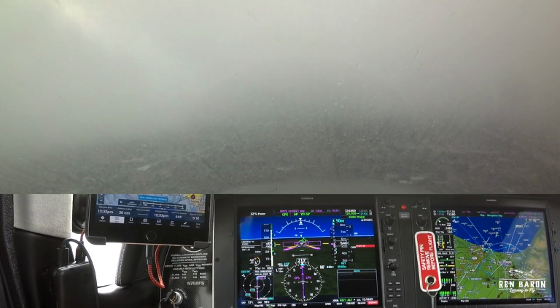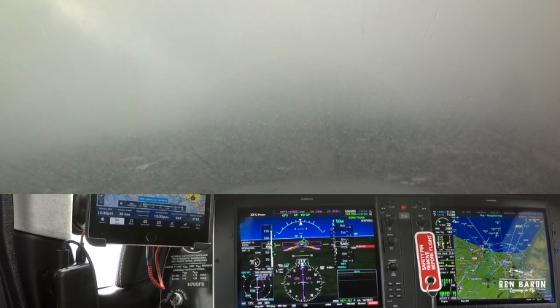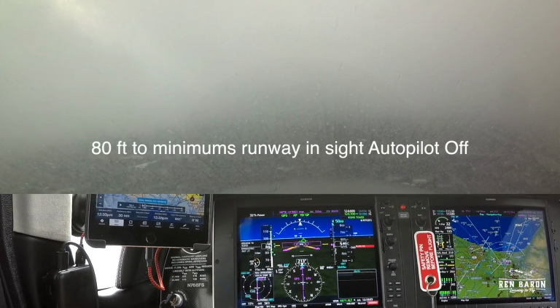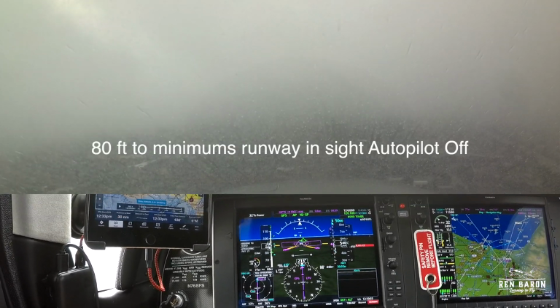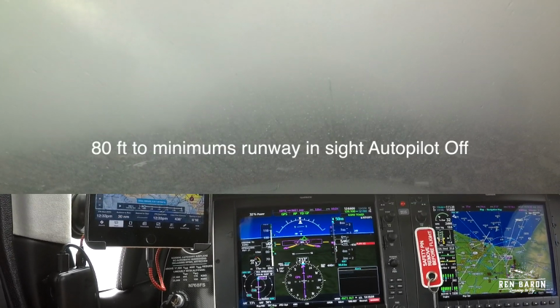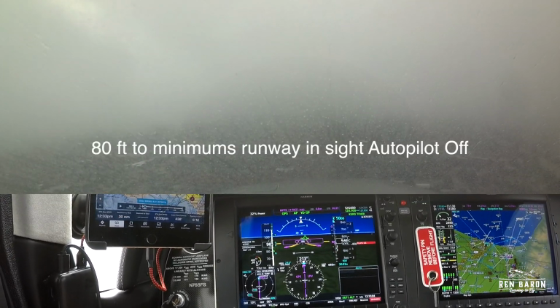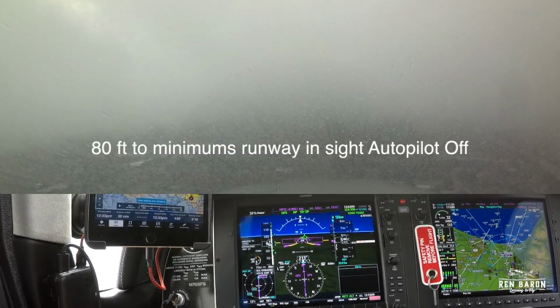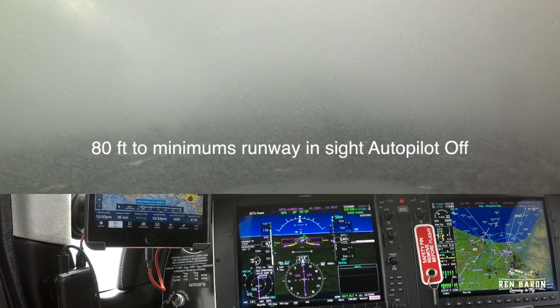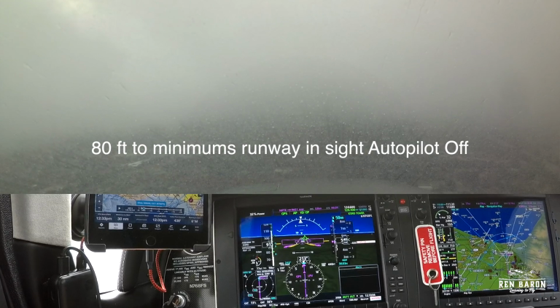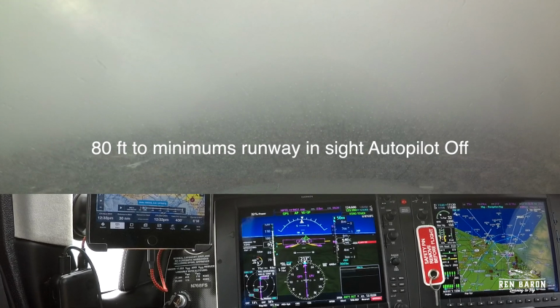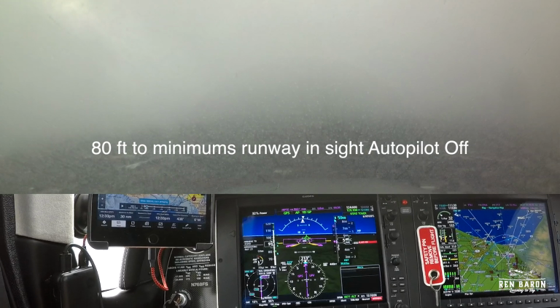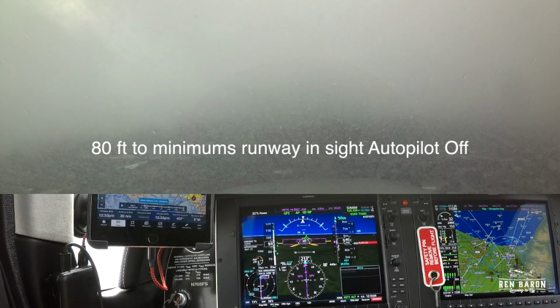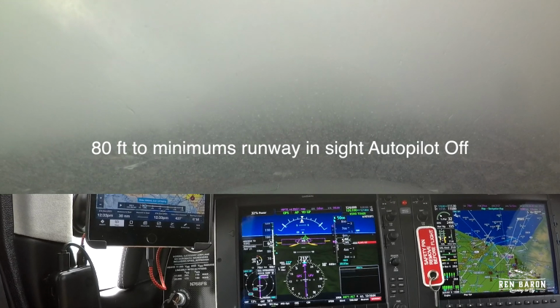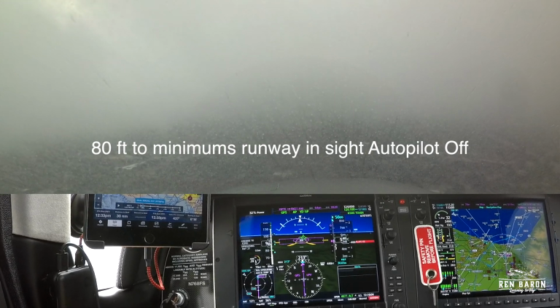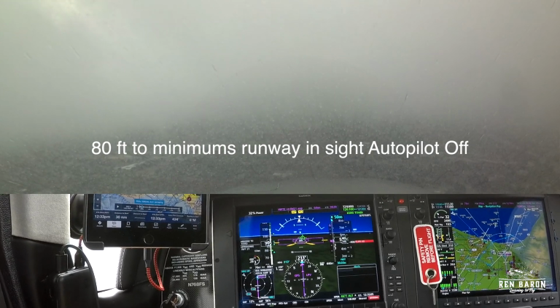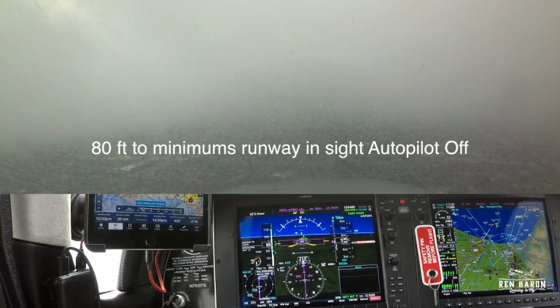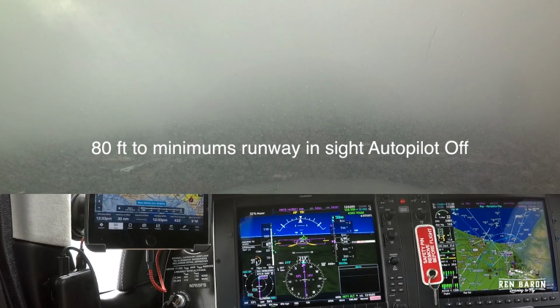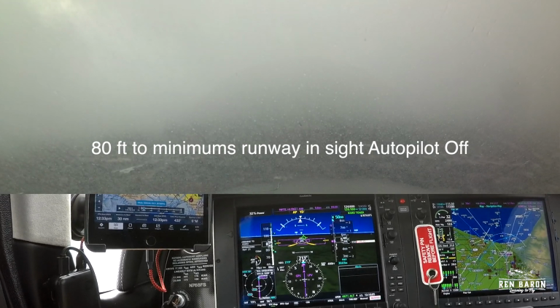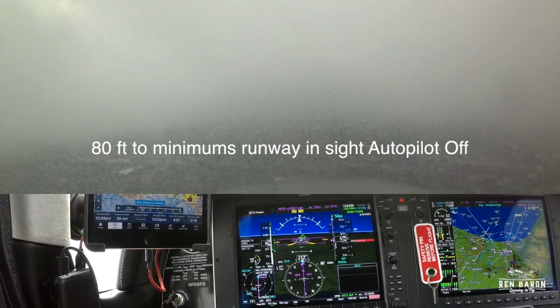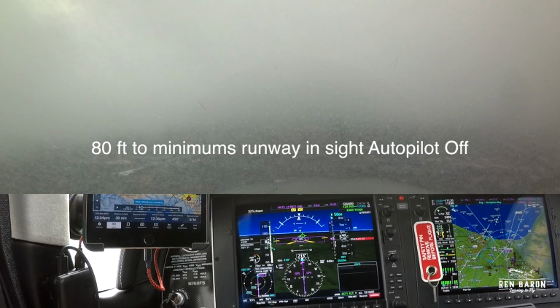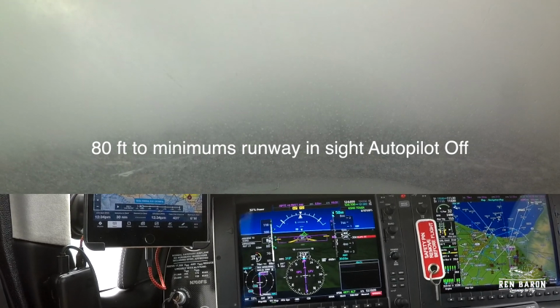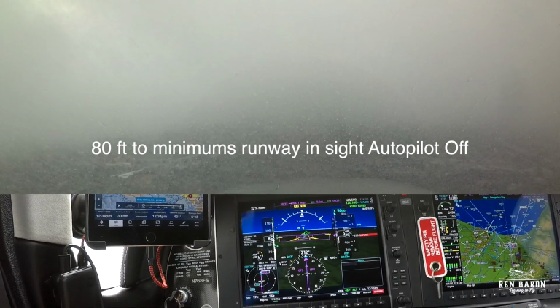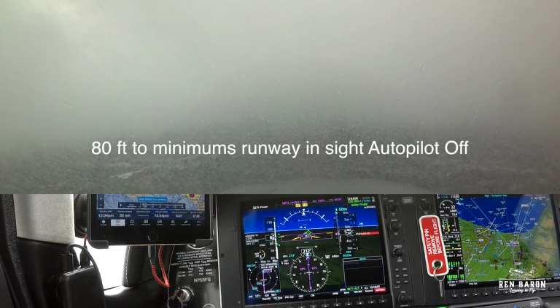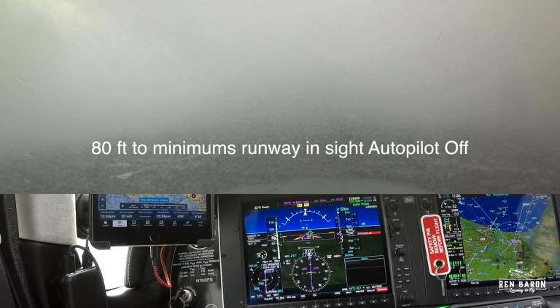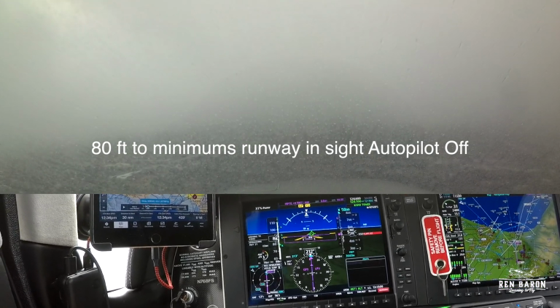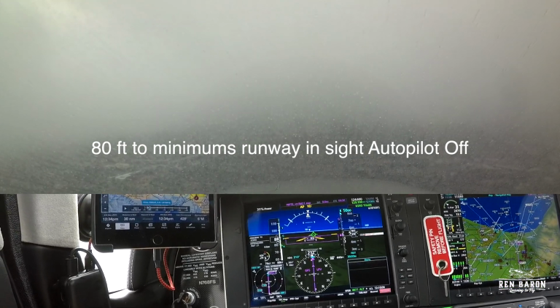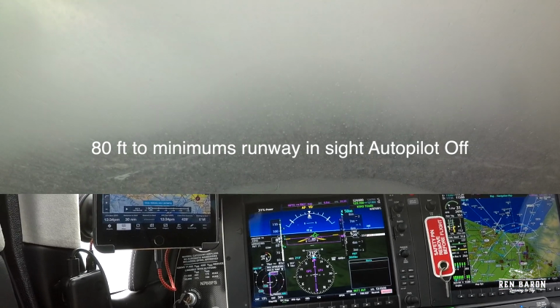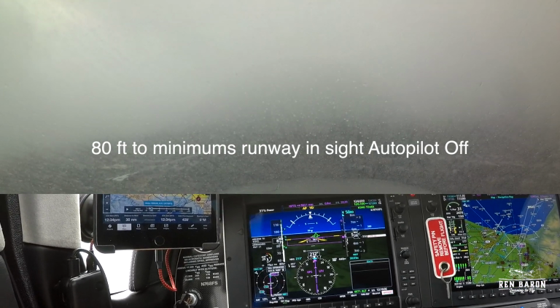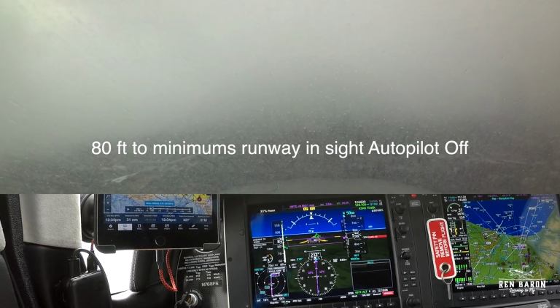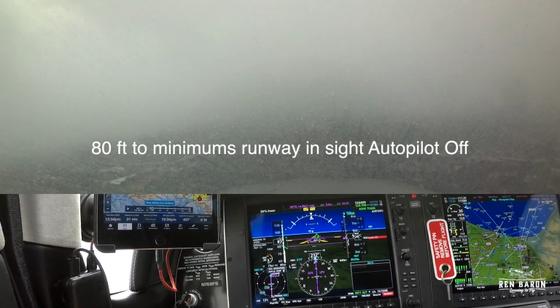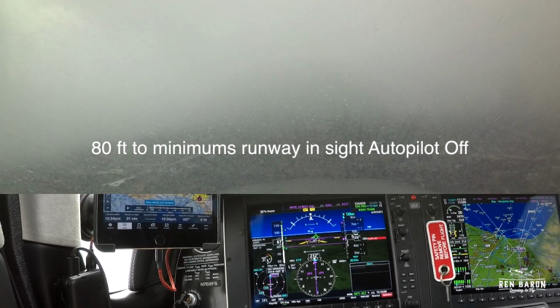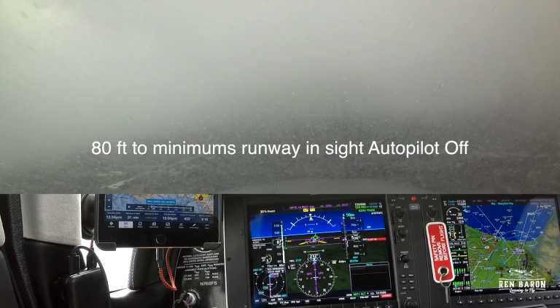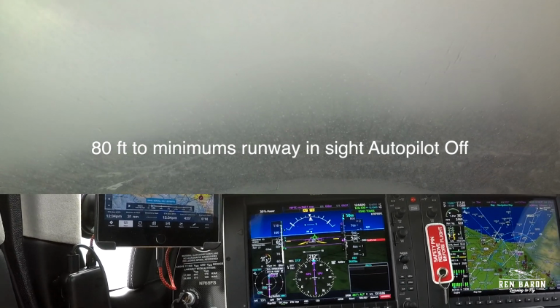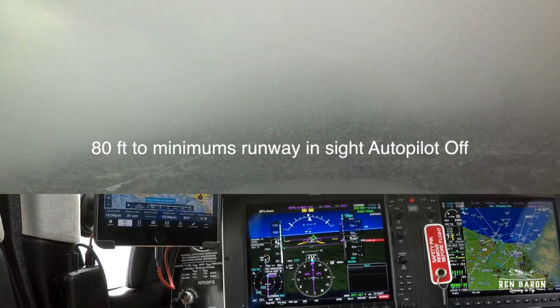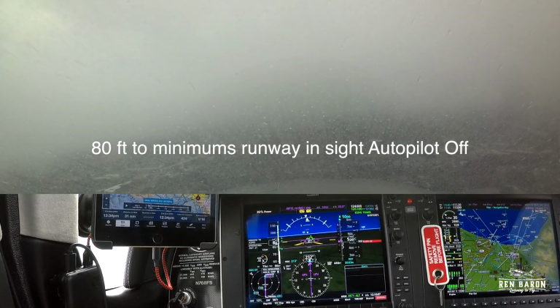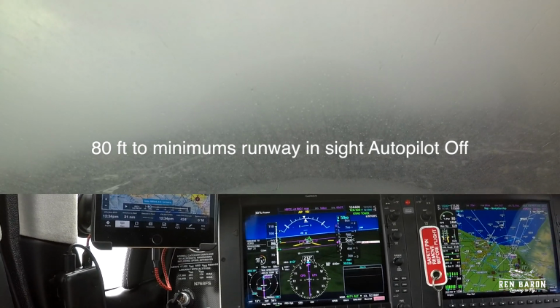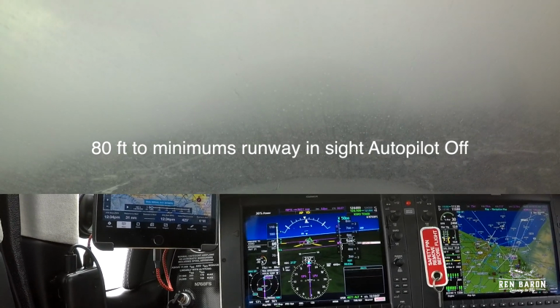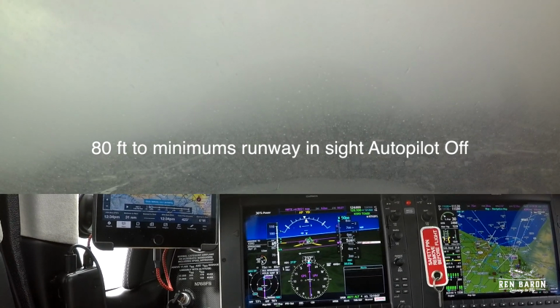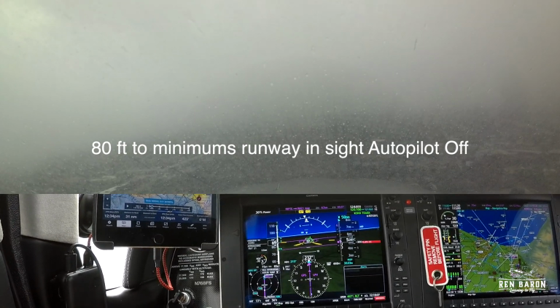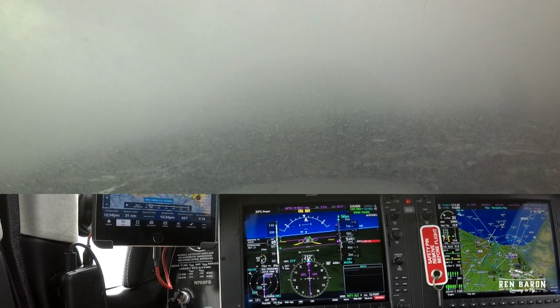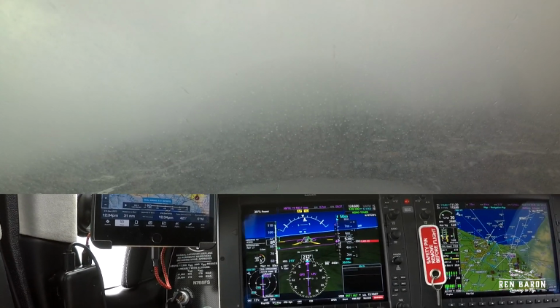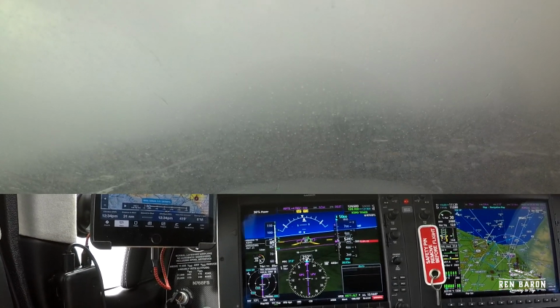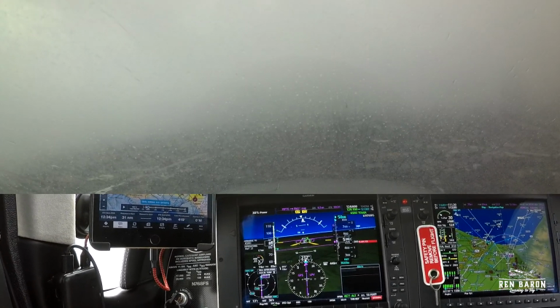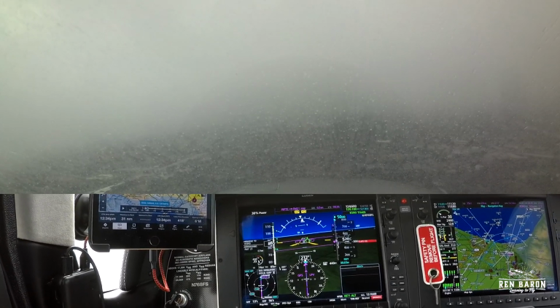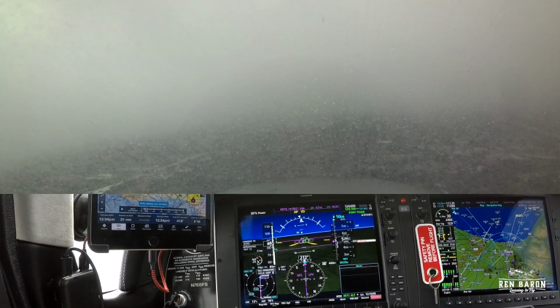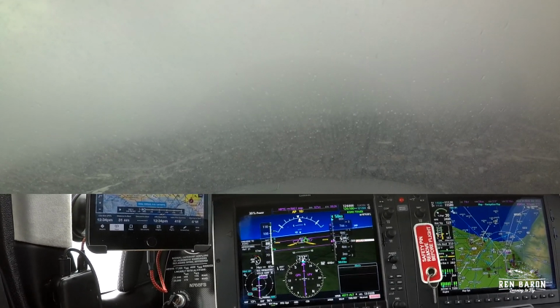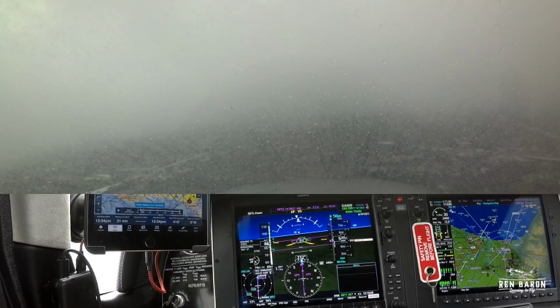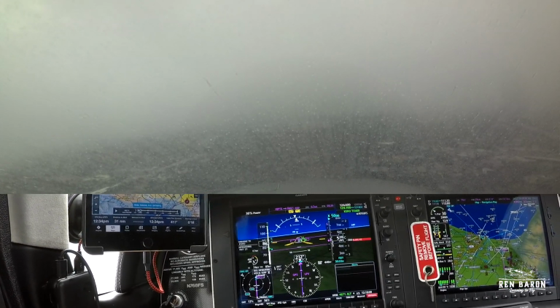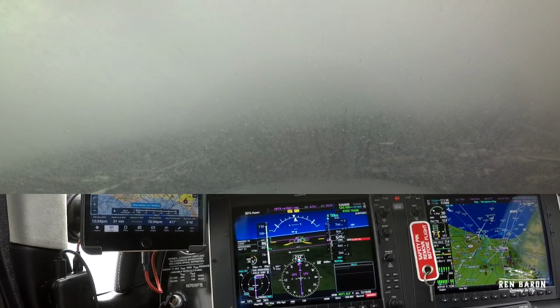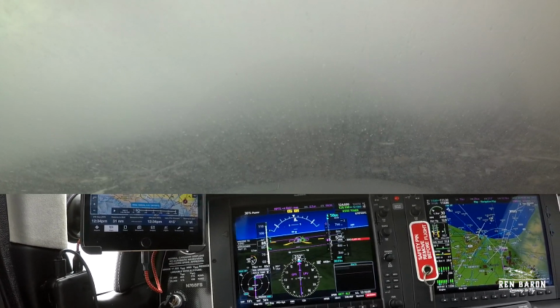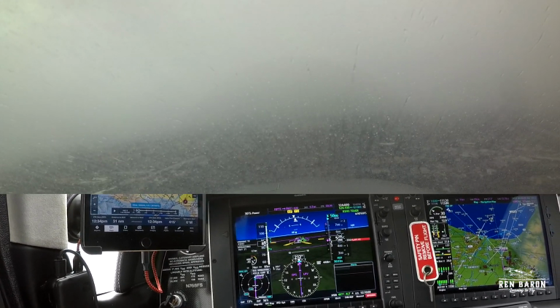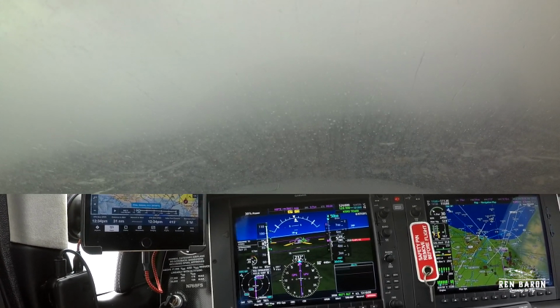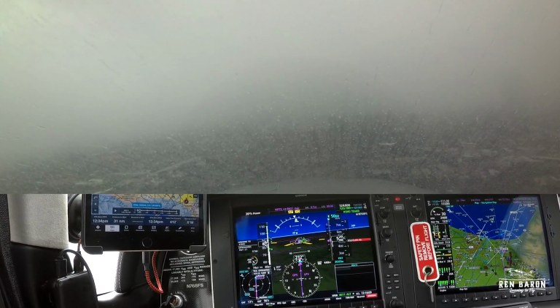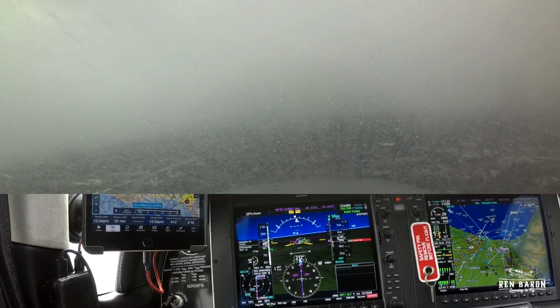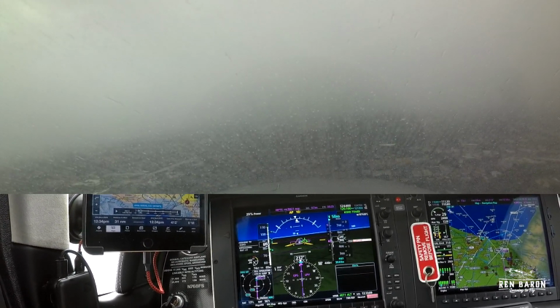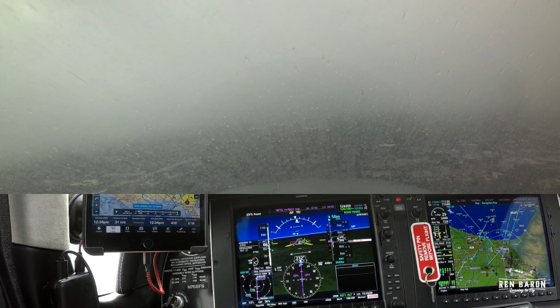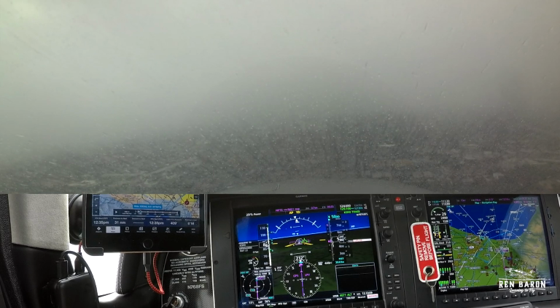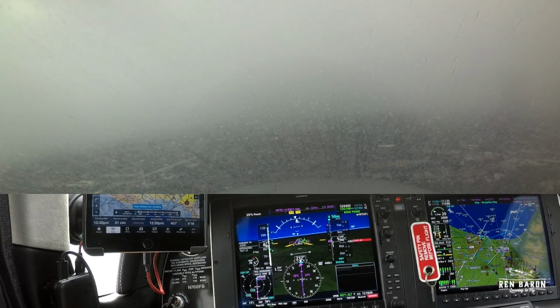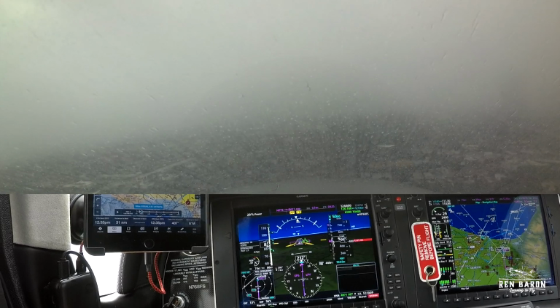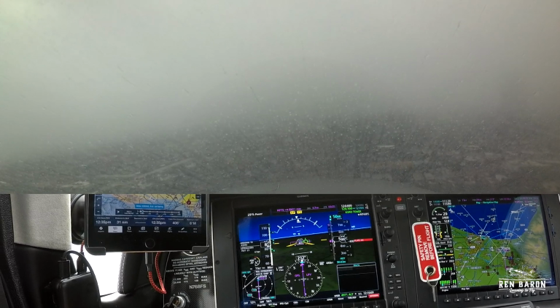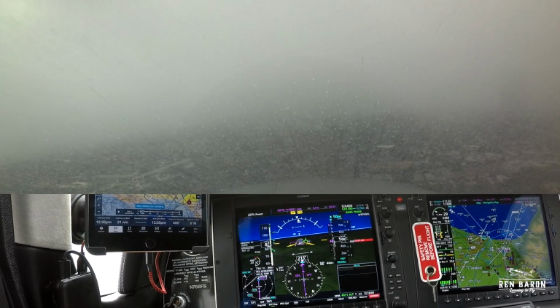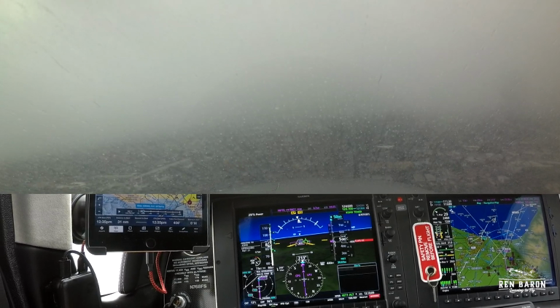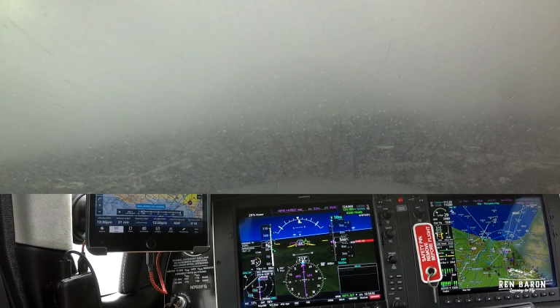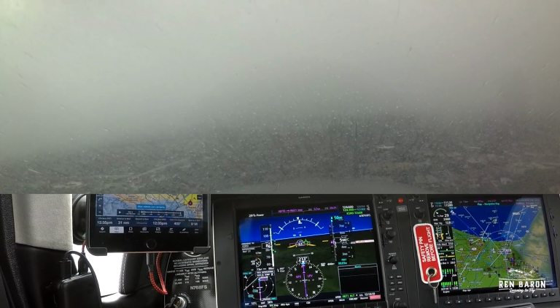And then finally, at 80 feet to minimums, I got the runway in sight, so I turned the autopilot off and prepared to land the plane.